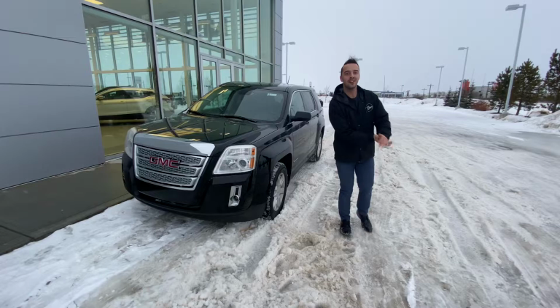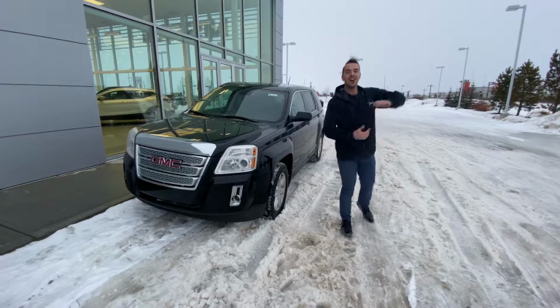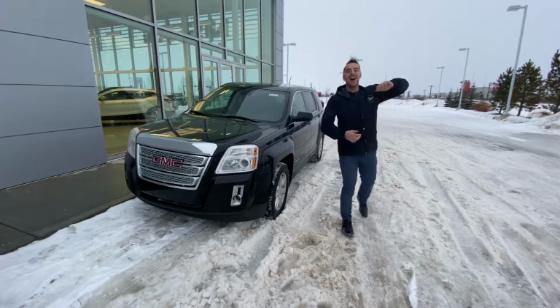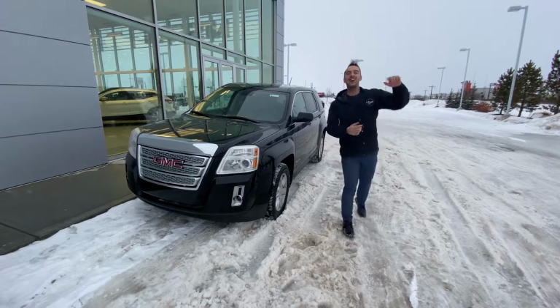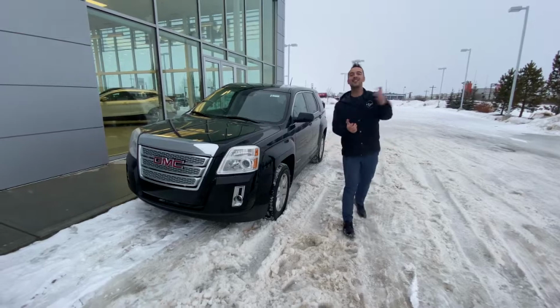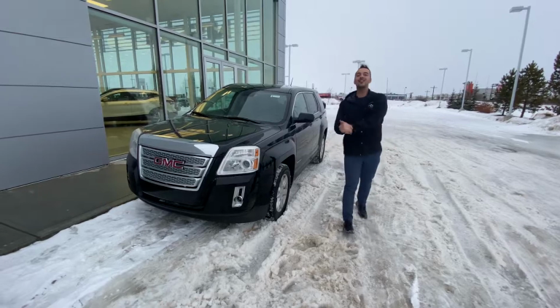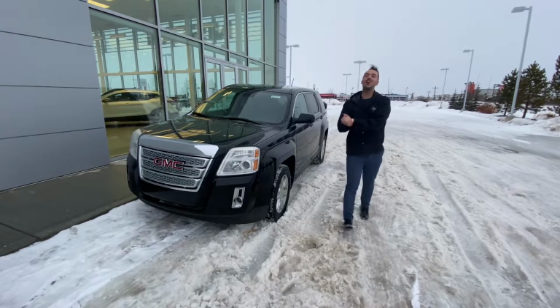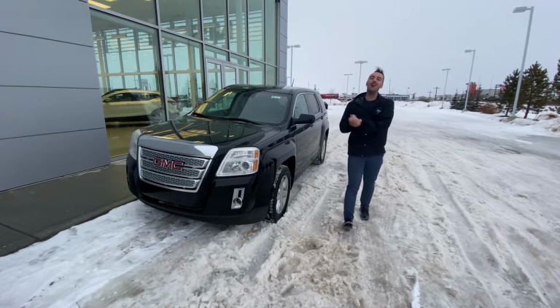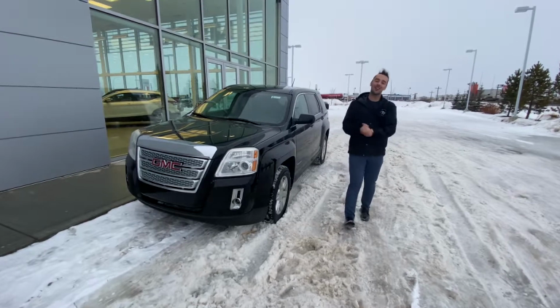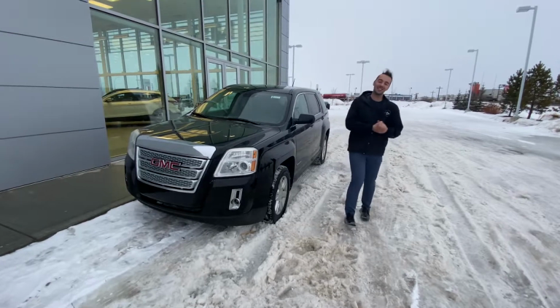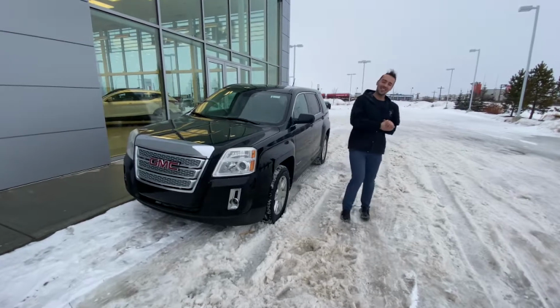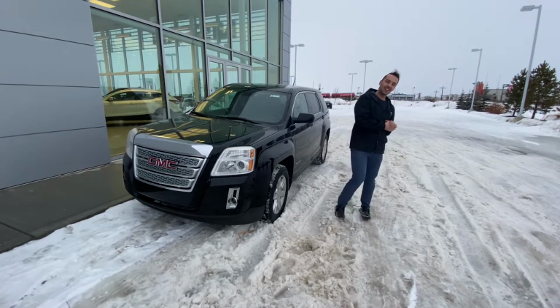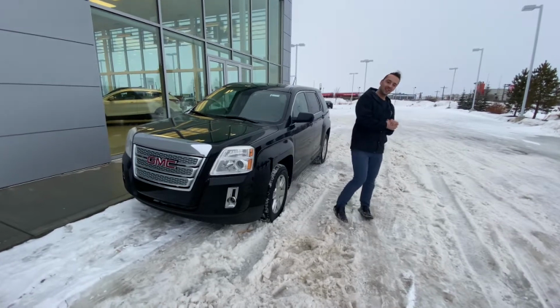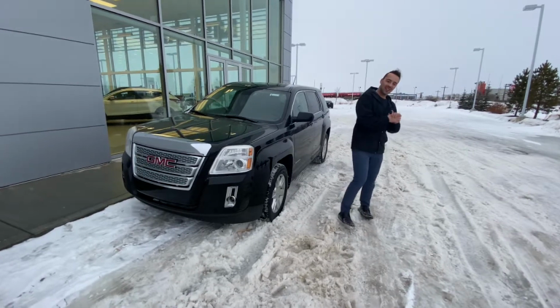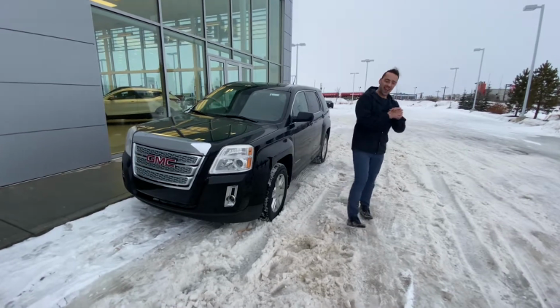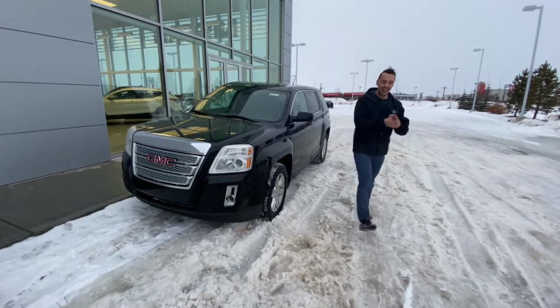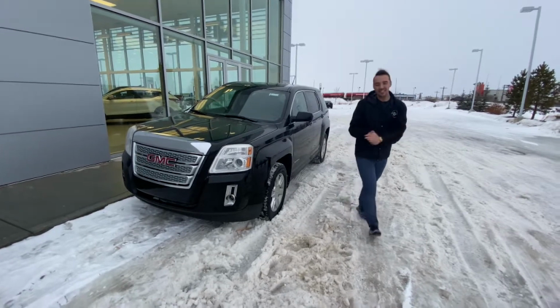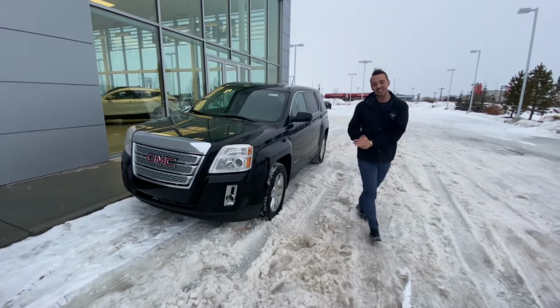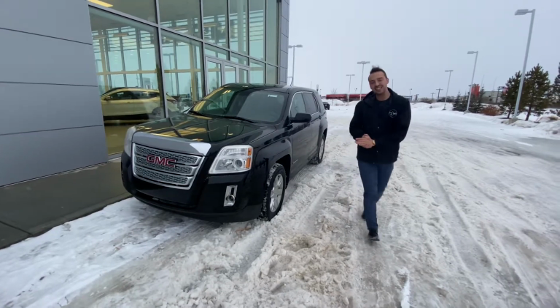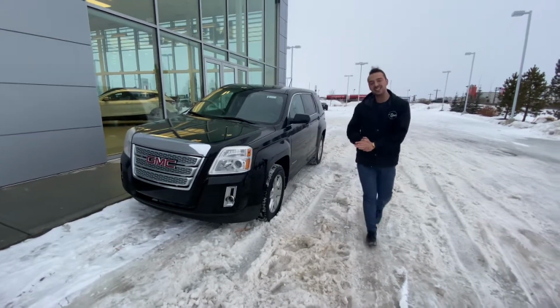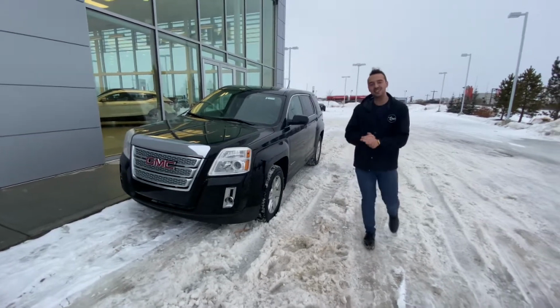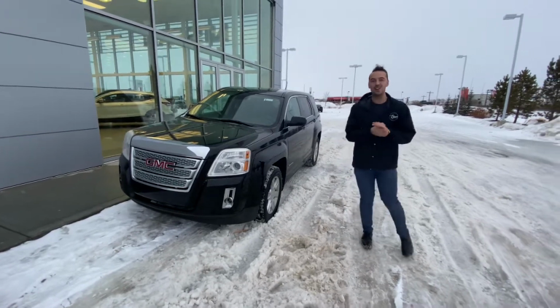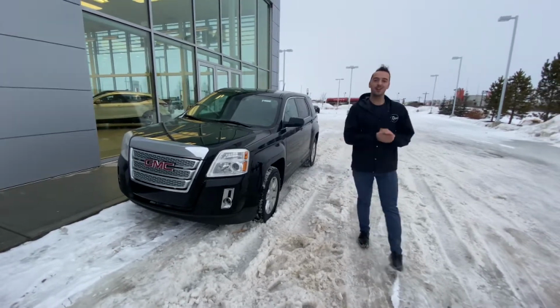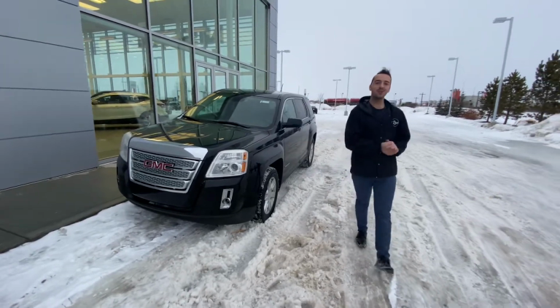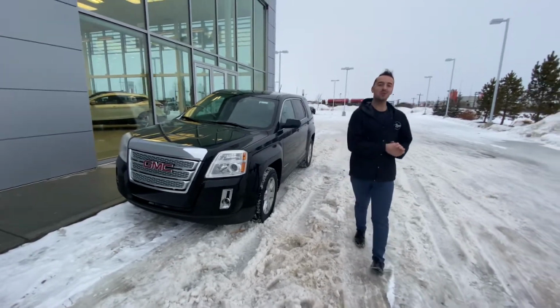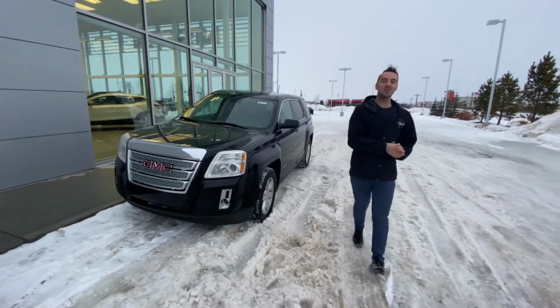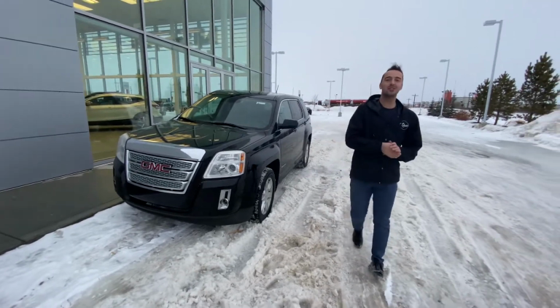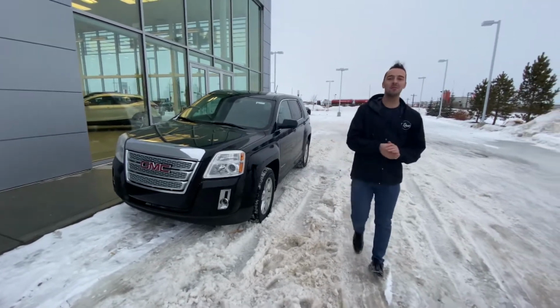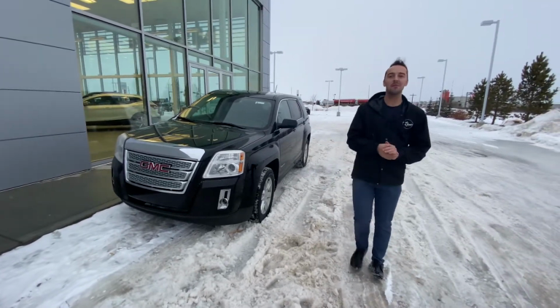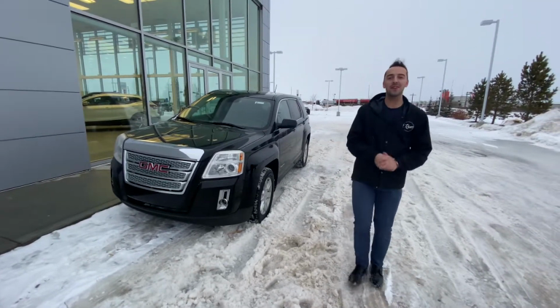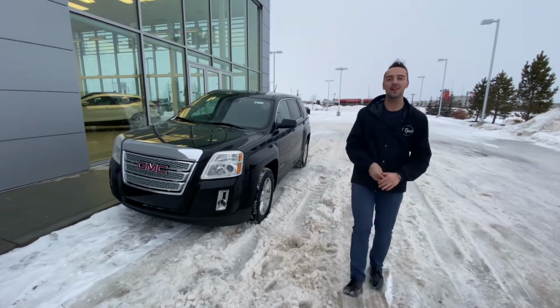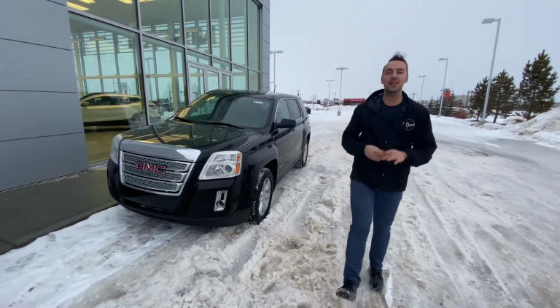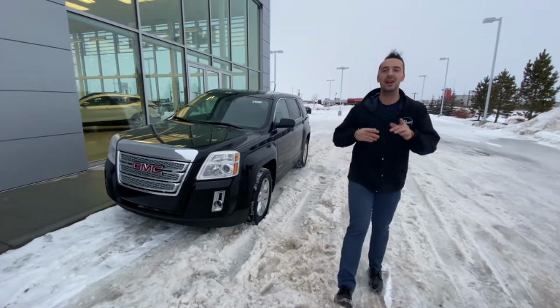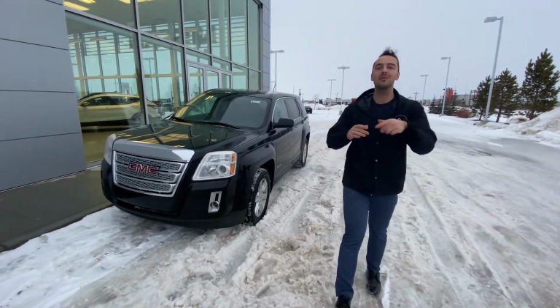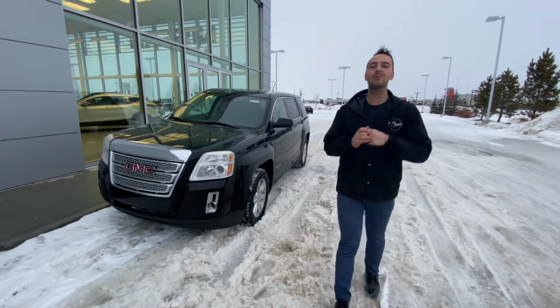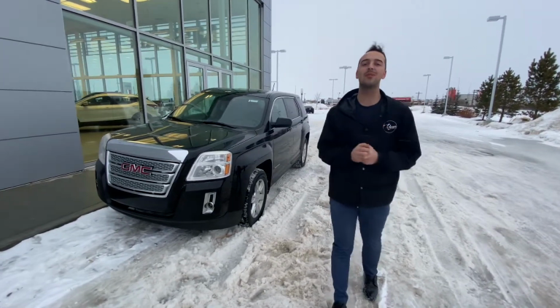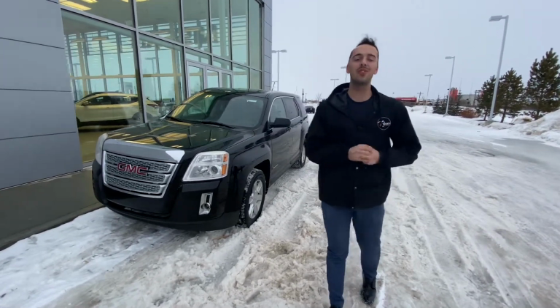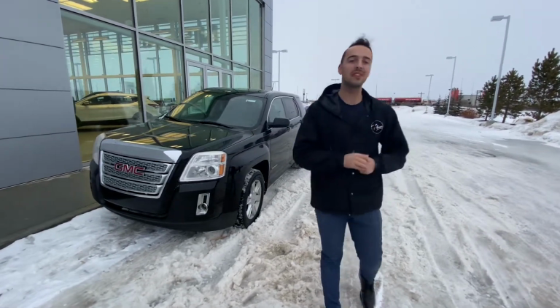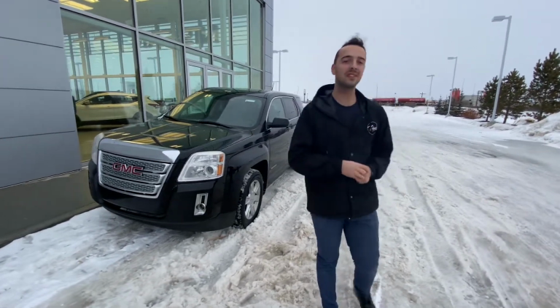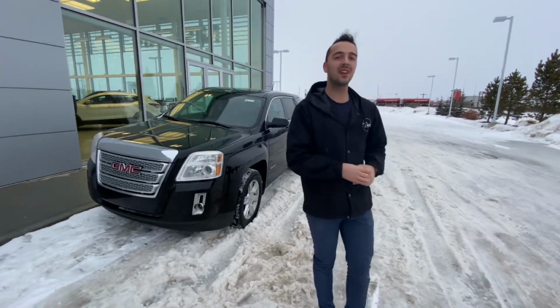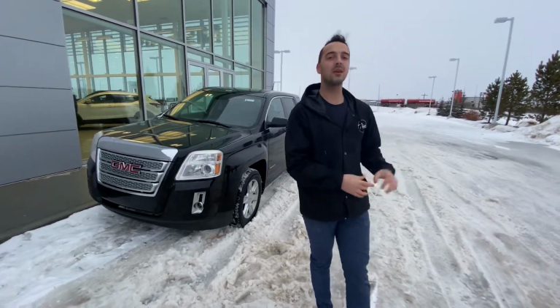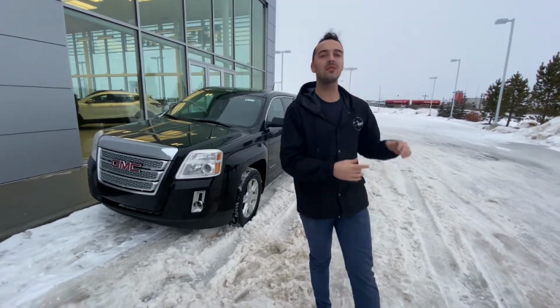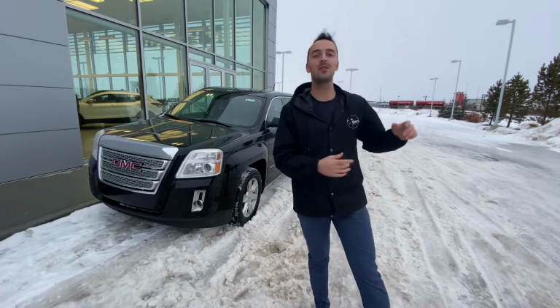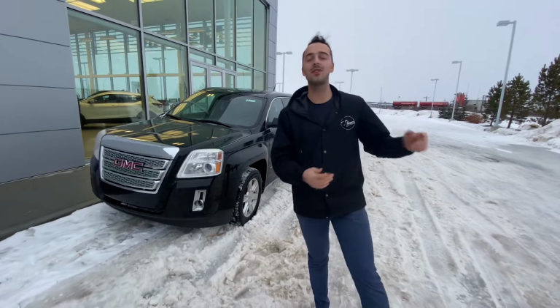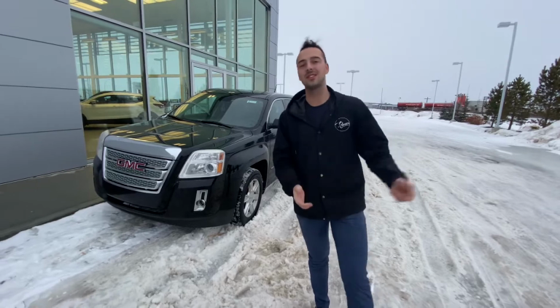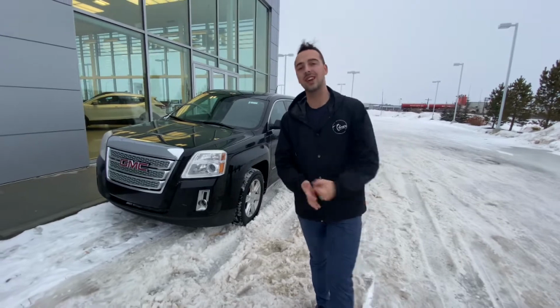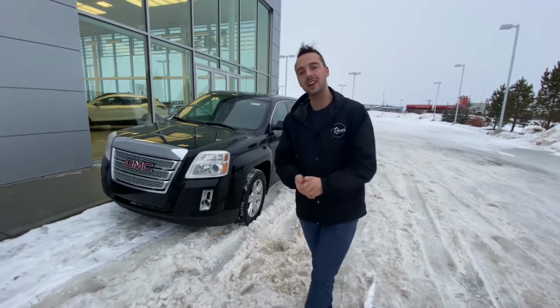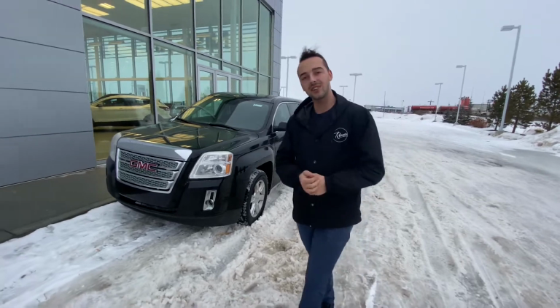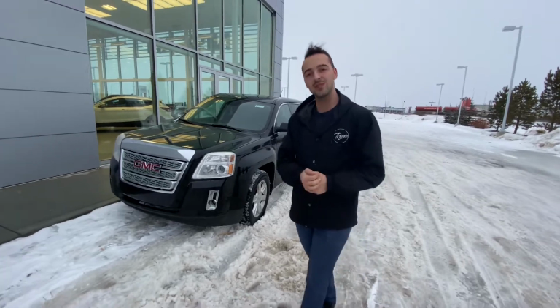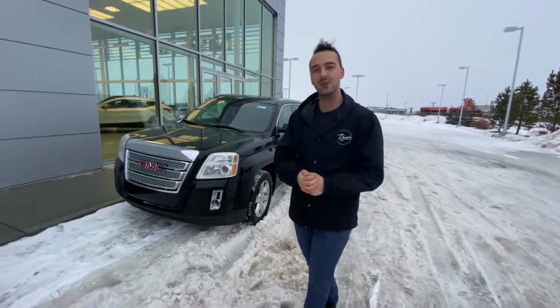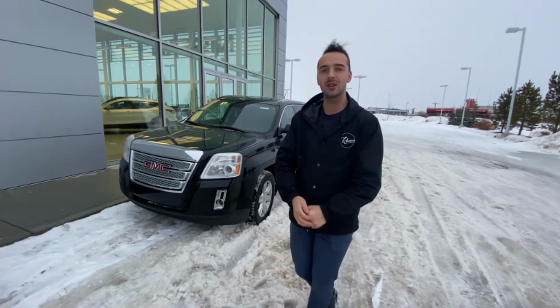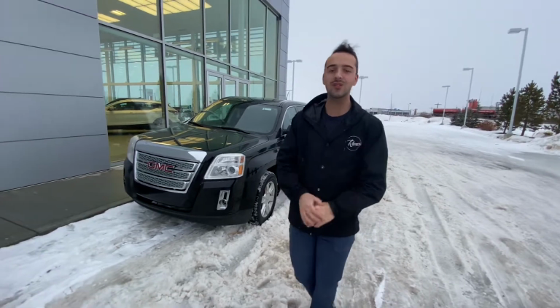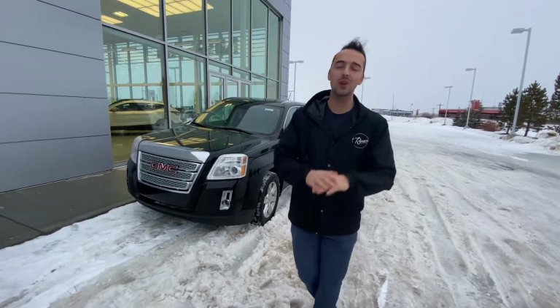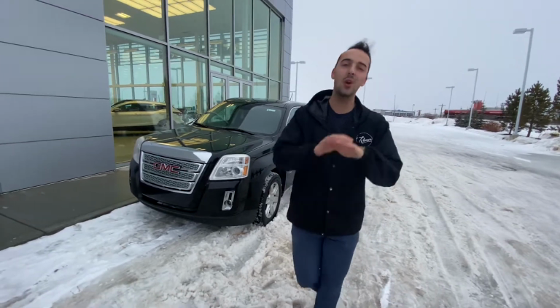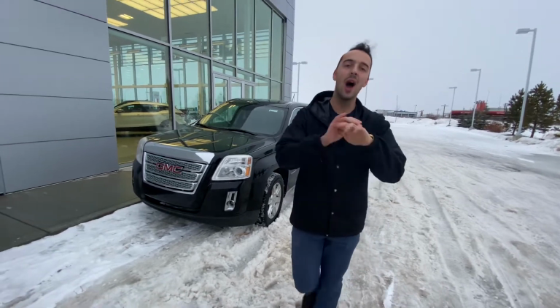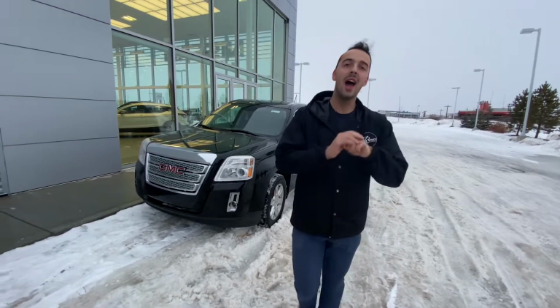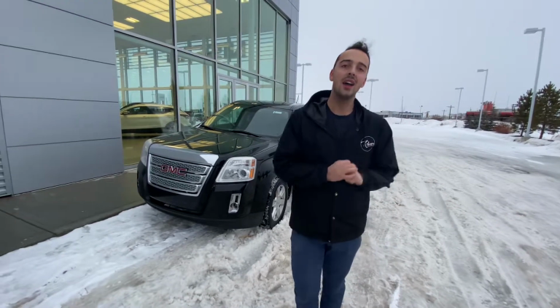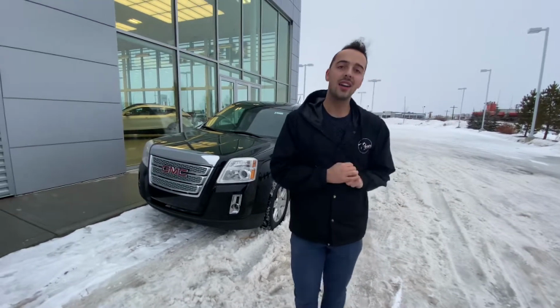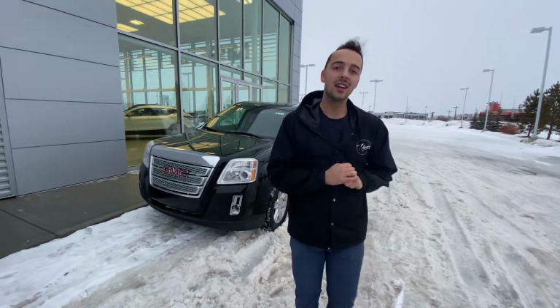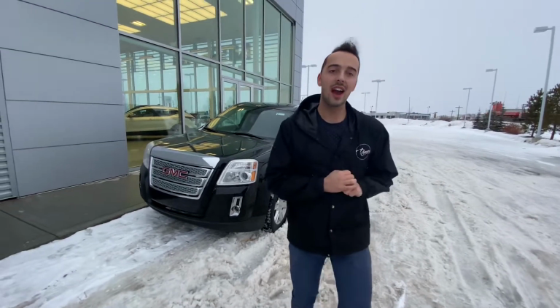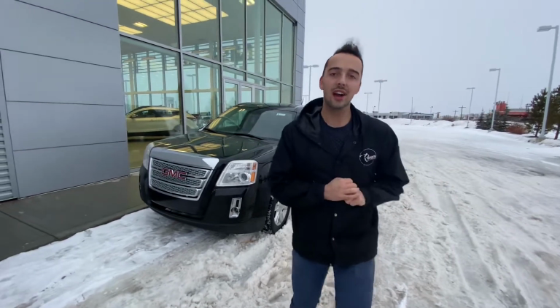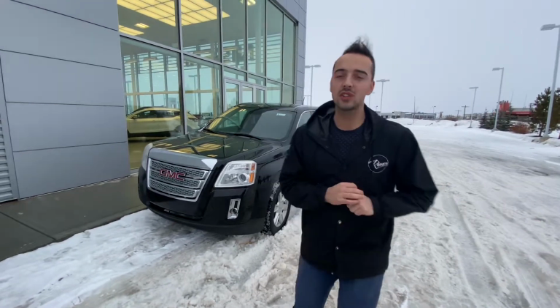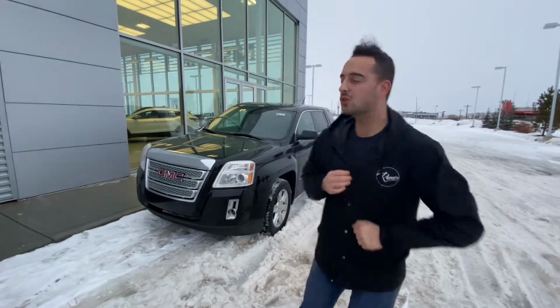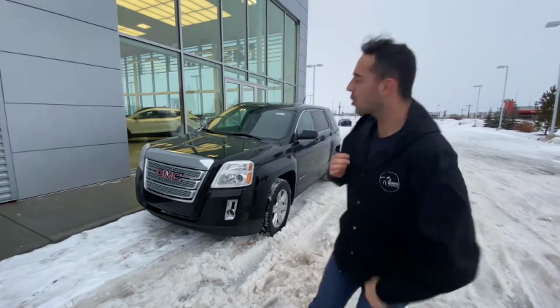Hello, Austin here with LA Nissan. I'm just going to step in front of the camera so you know exactly who's working for you here at our store.